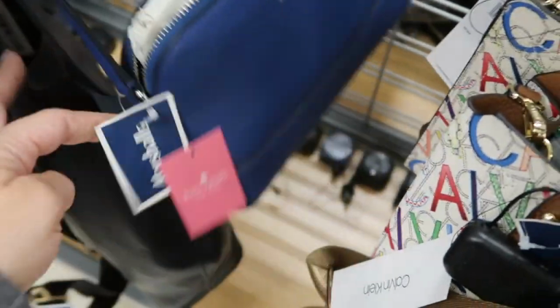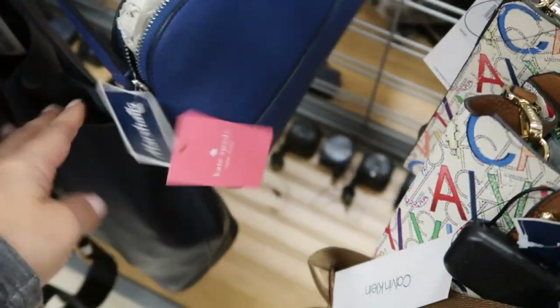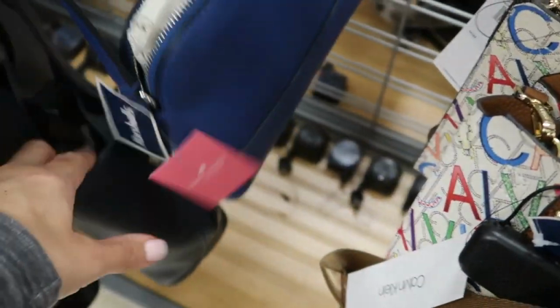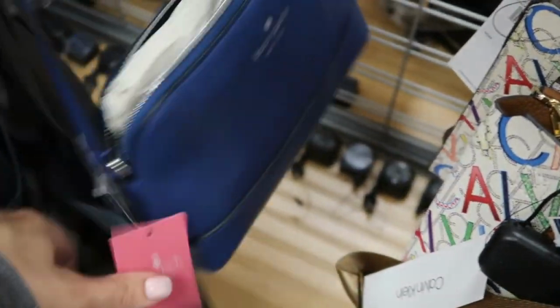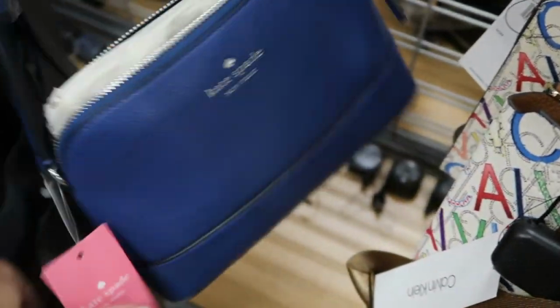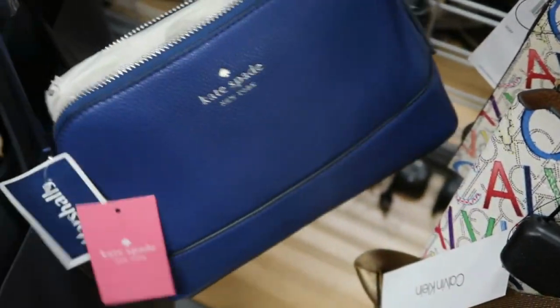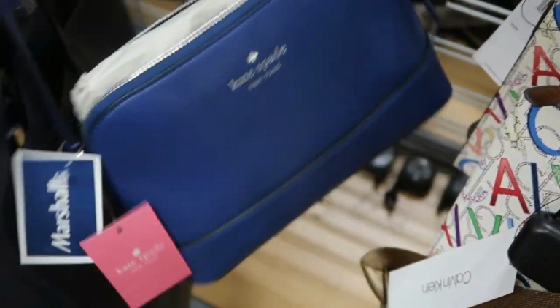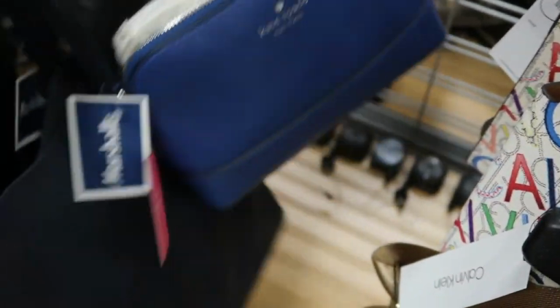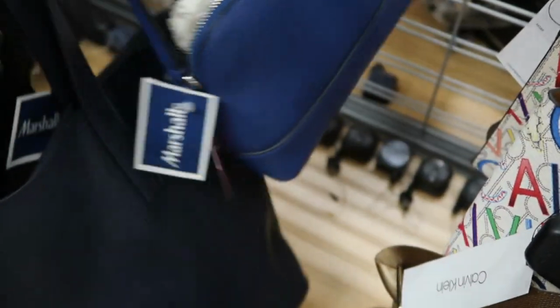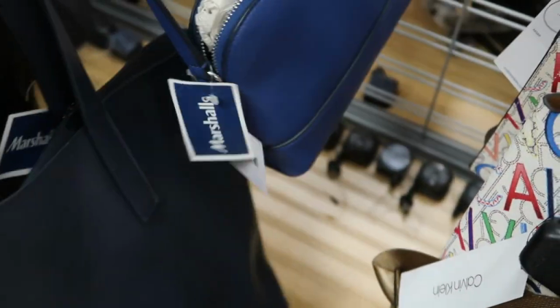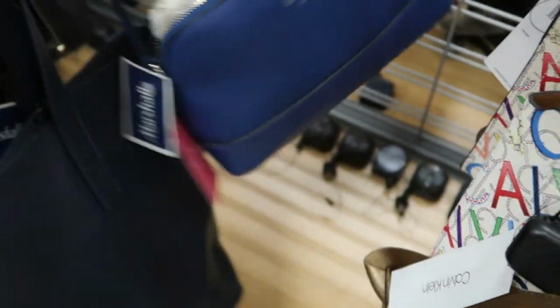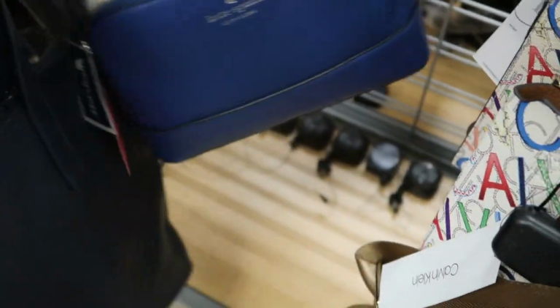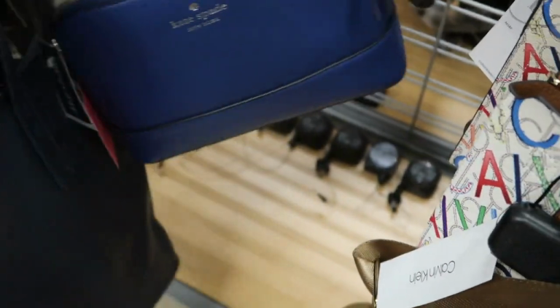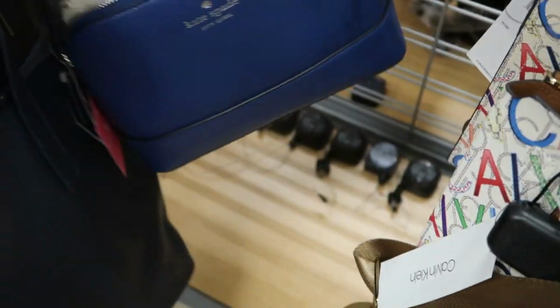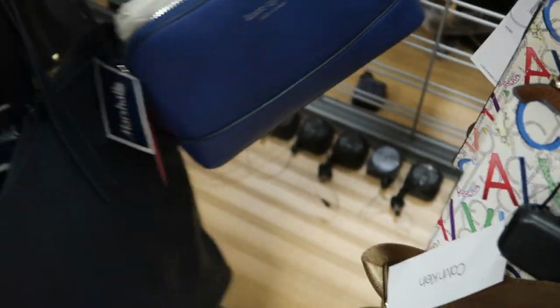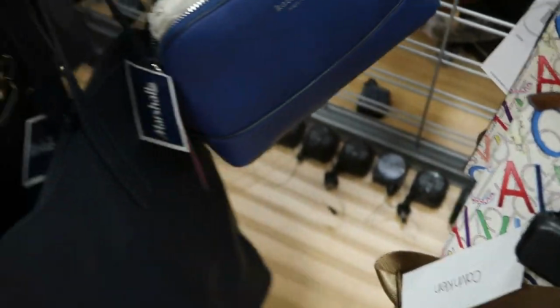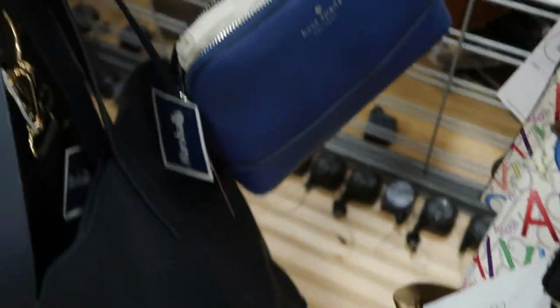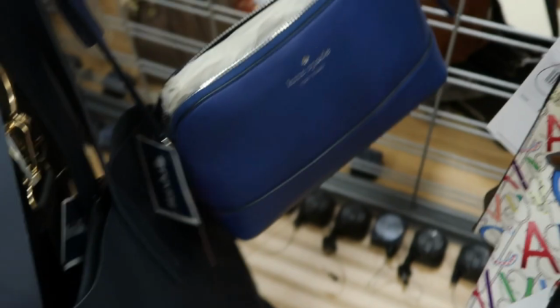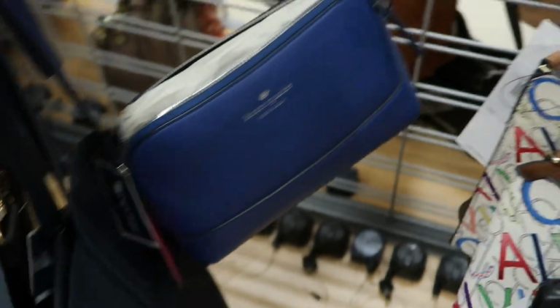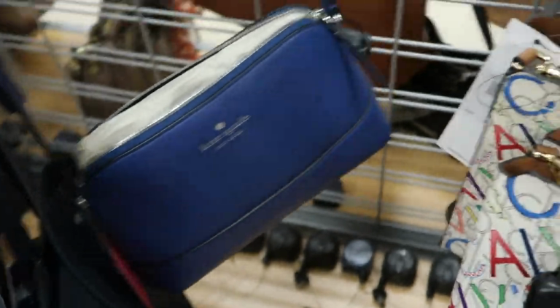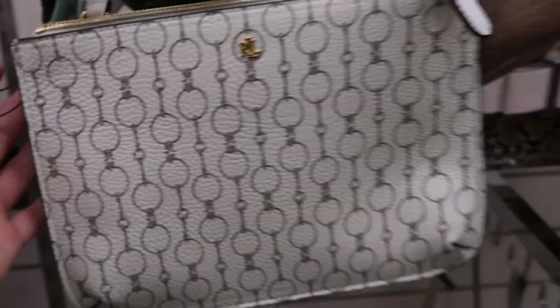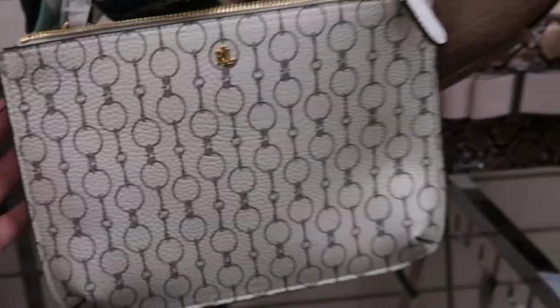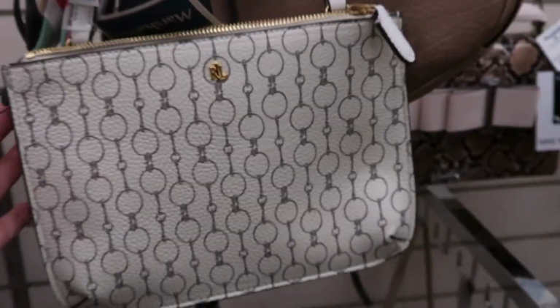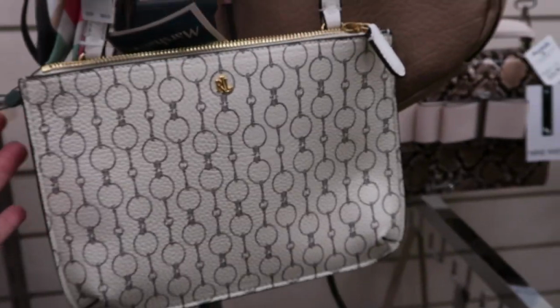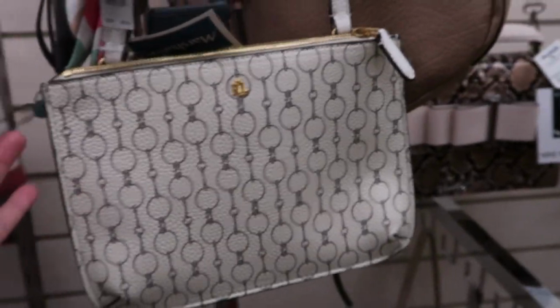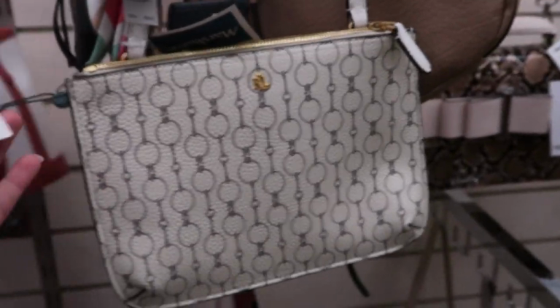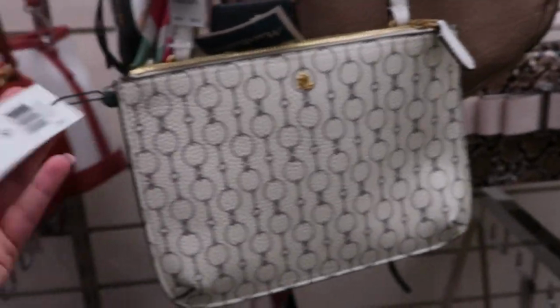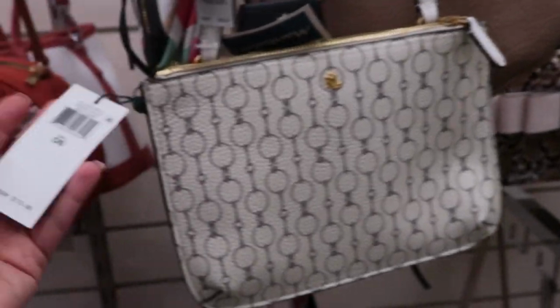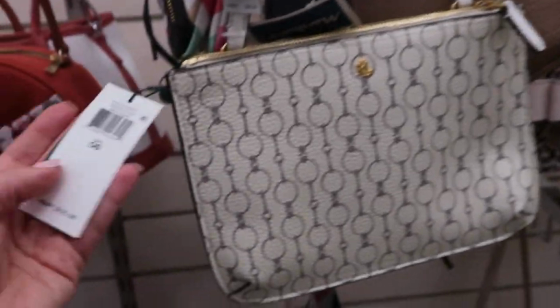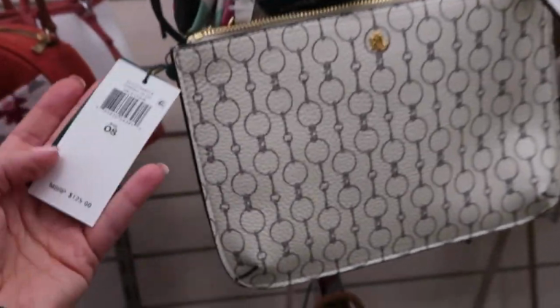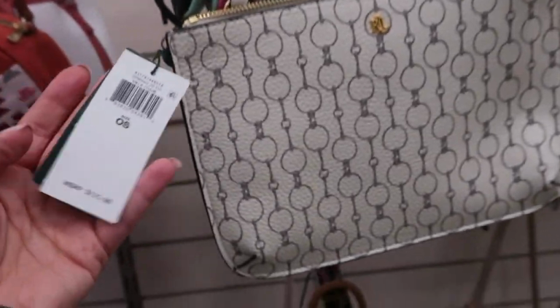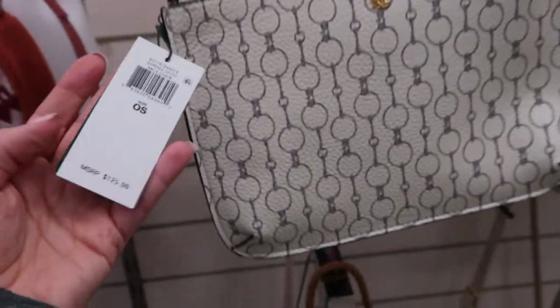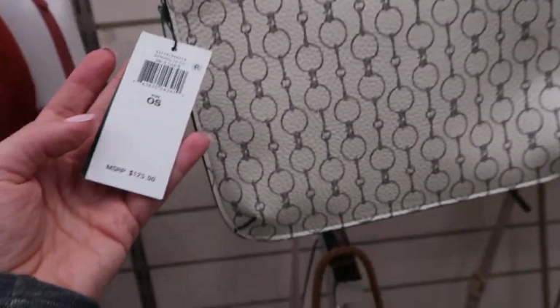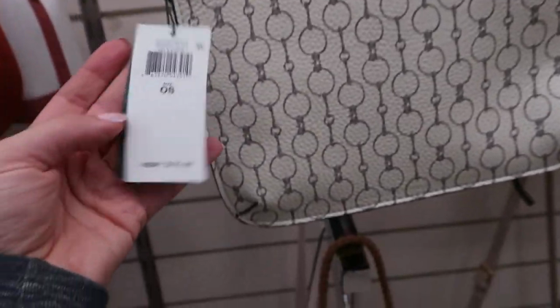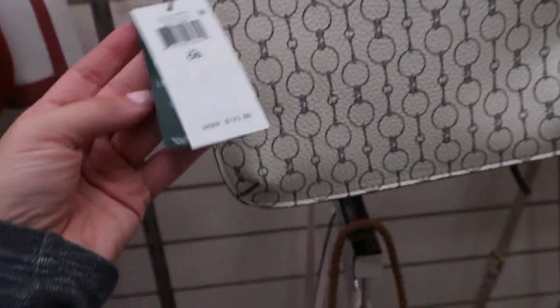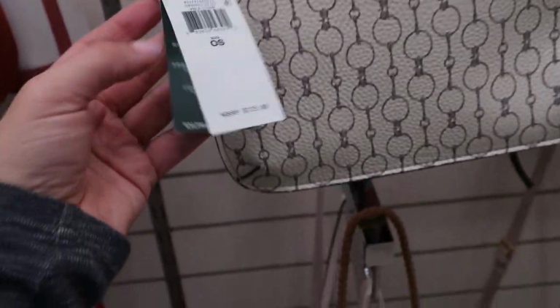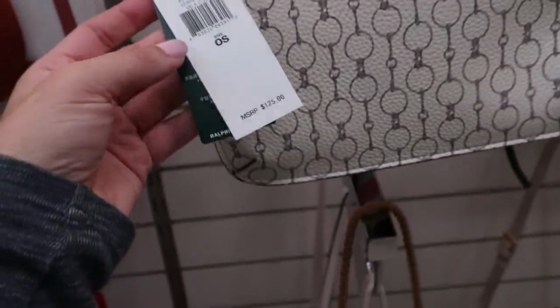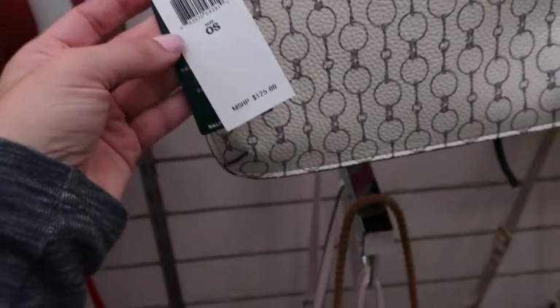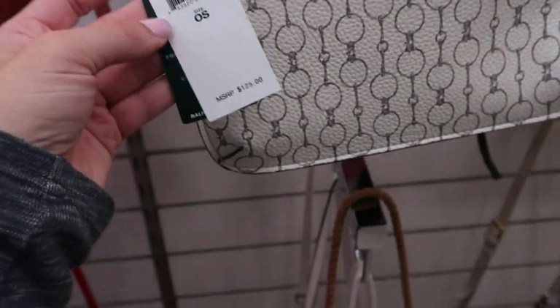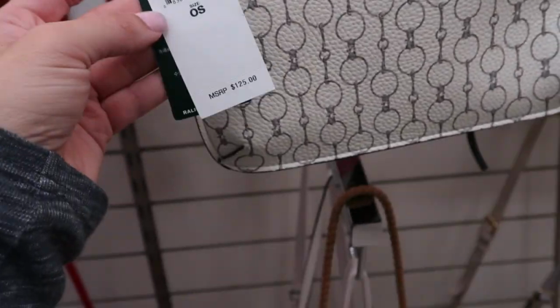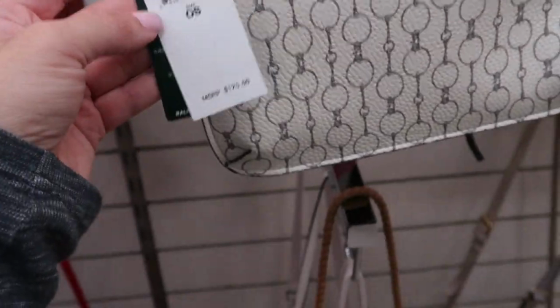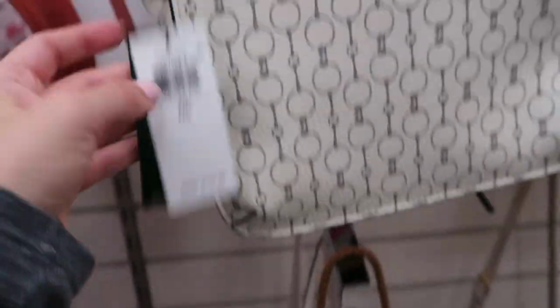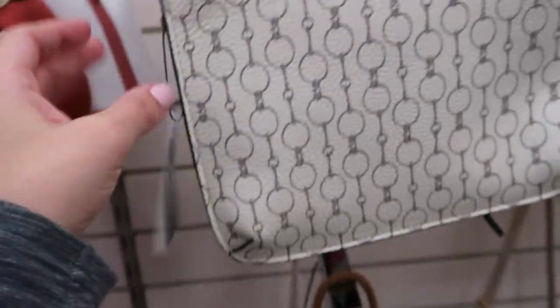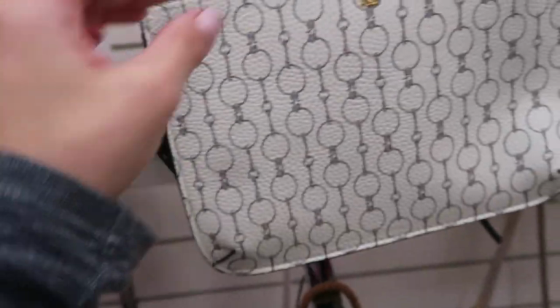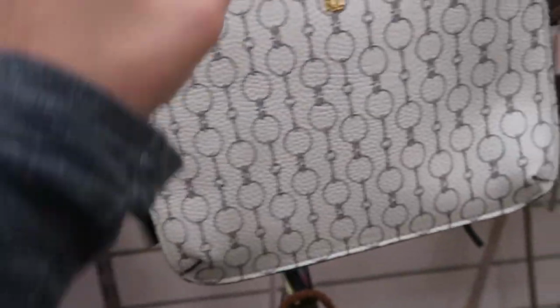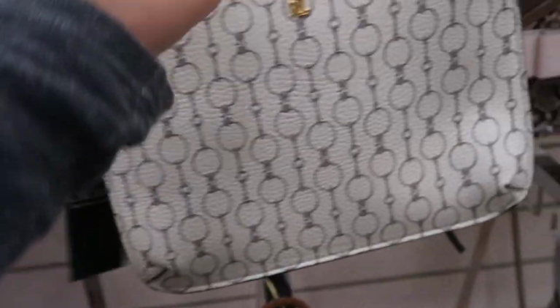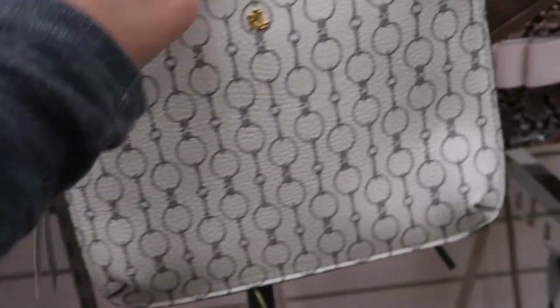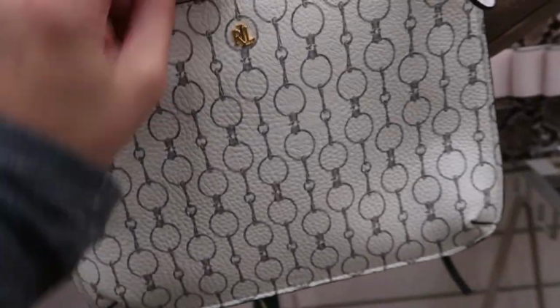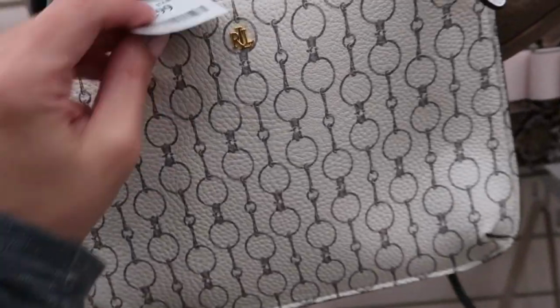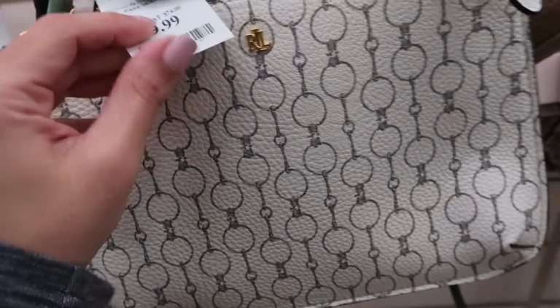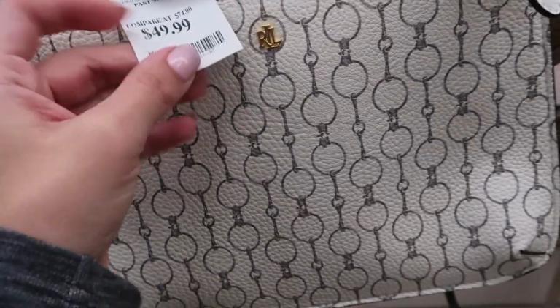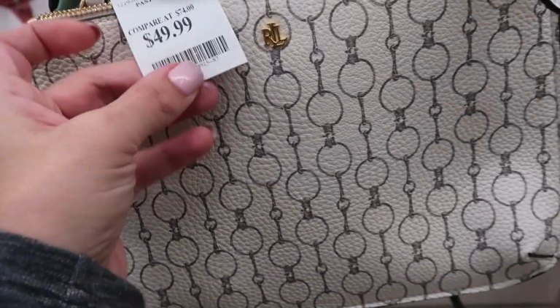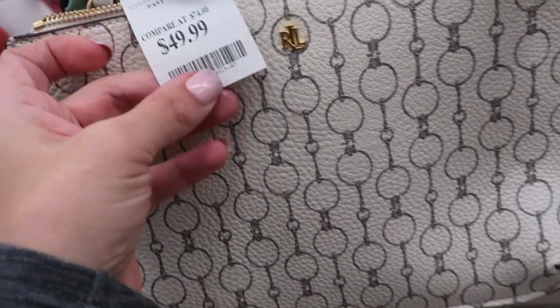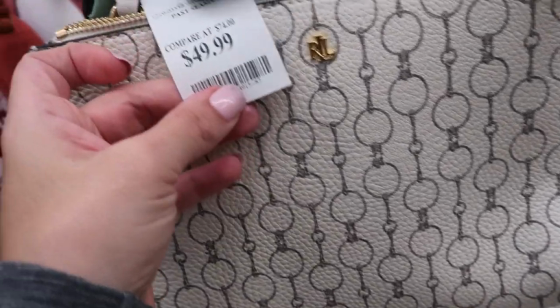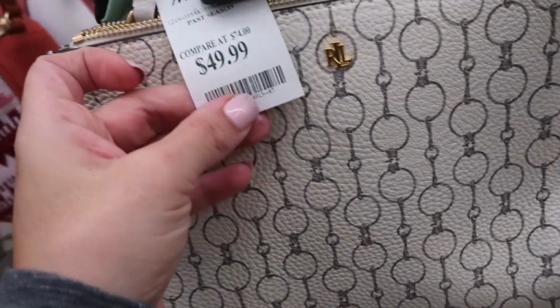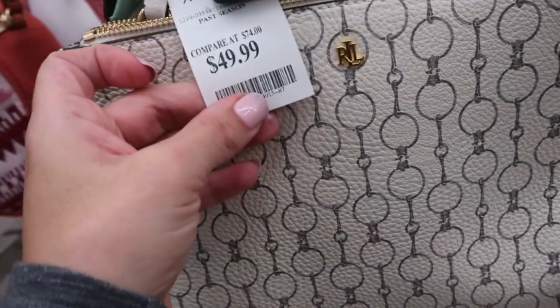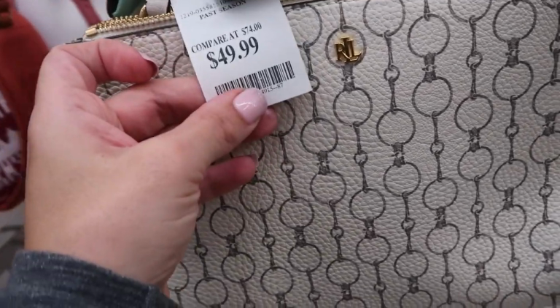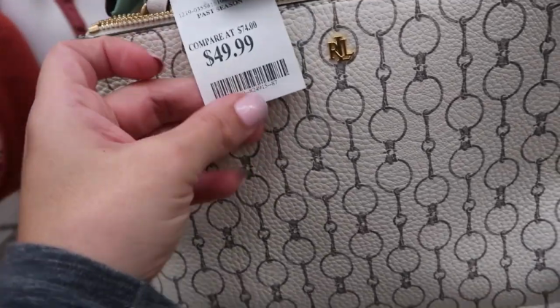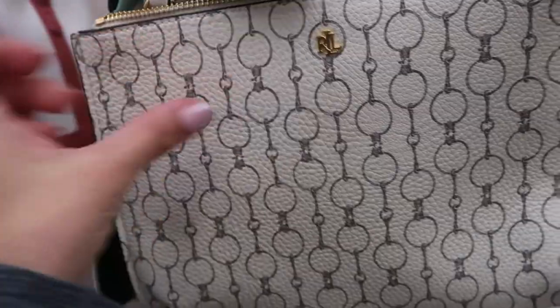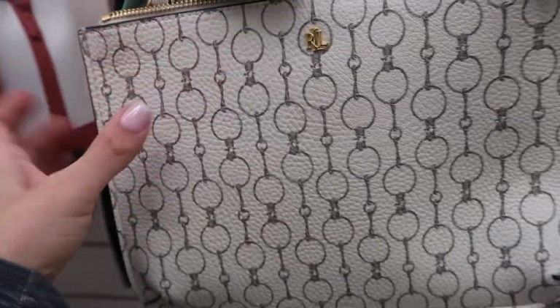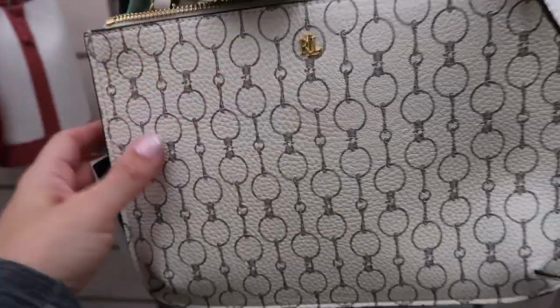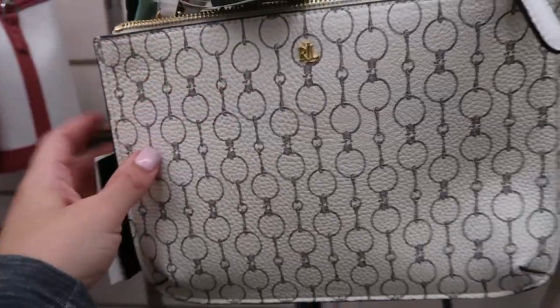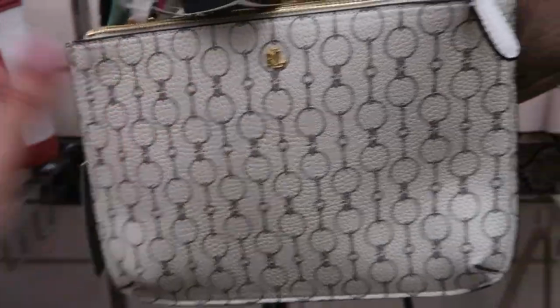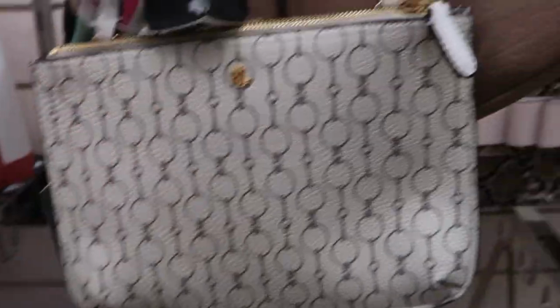Here's a new blue Kate Spade for $59.99 — just a really cute crossbody. Here's a small little Raffle and it retails for $125, and it's $49.99.